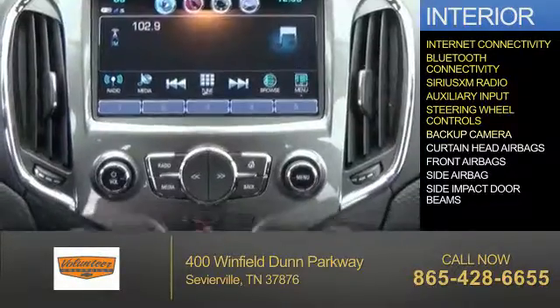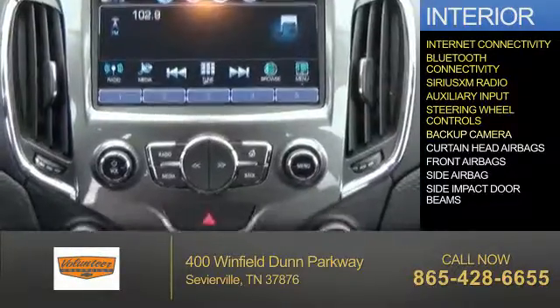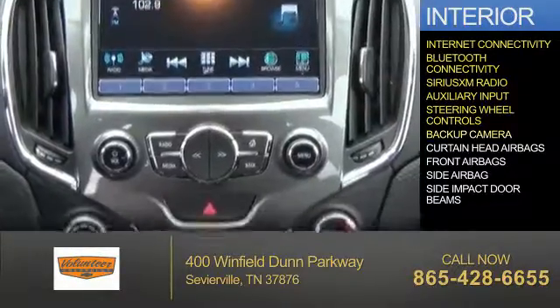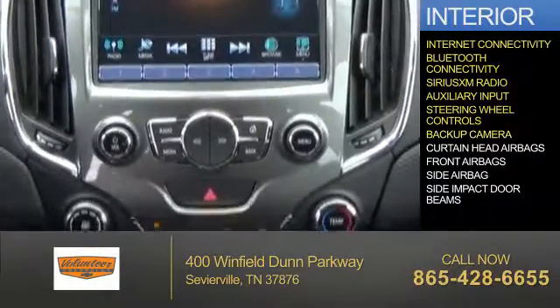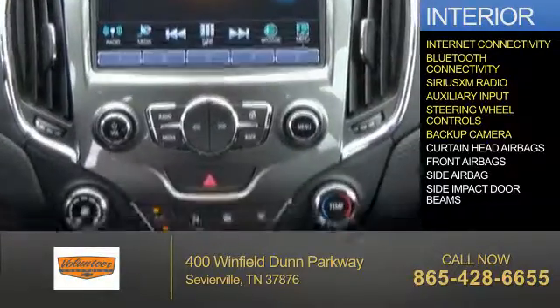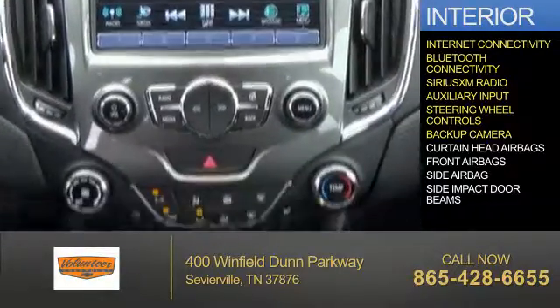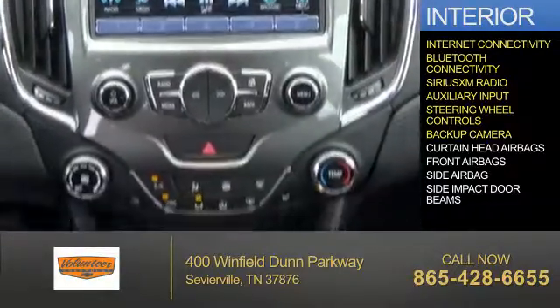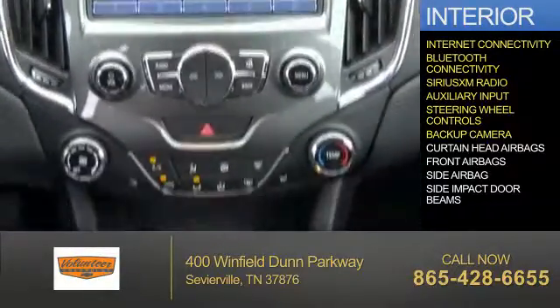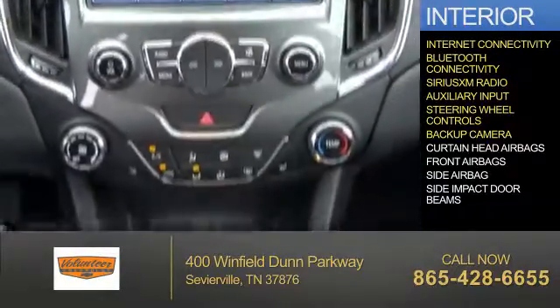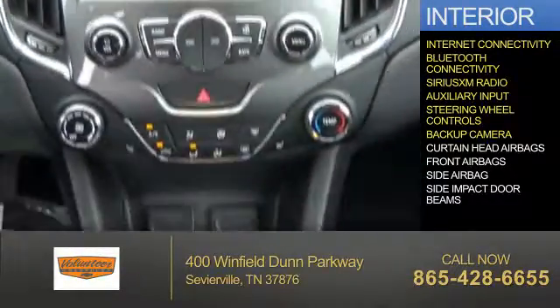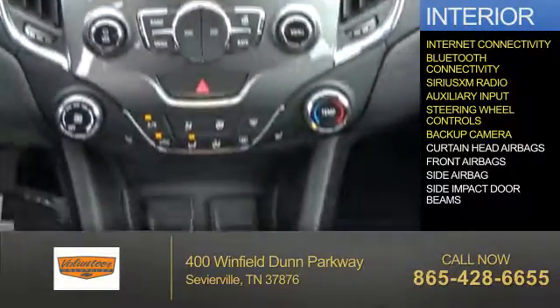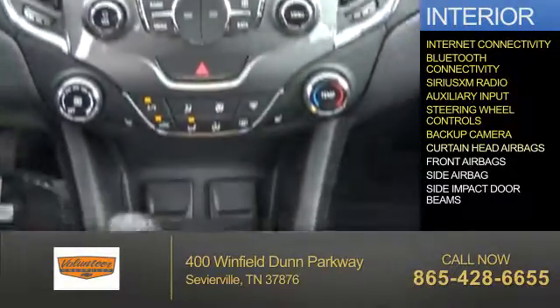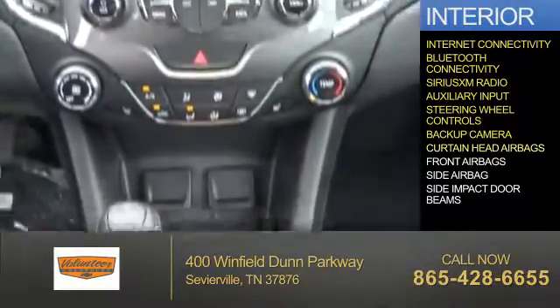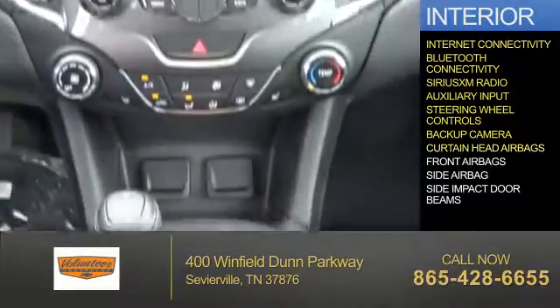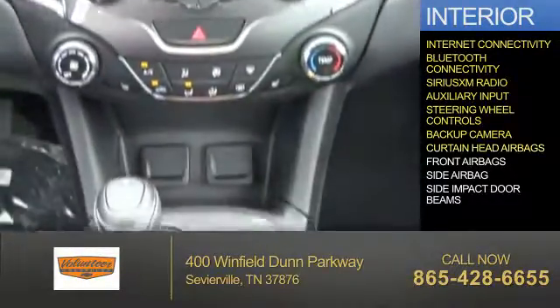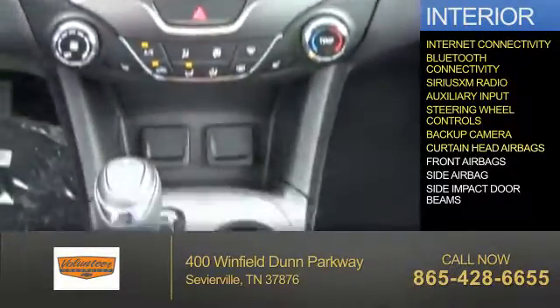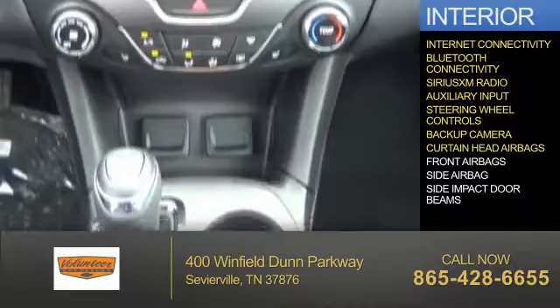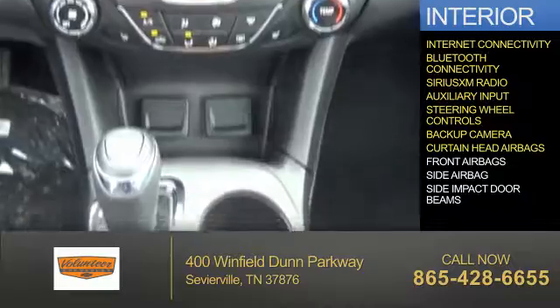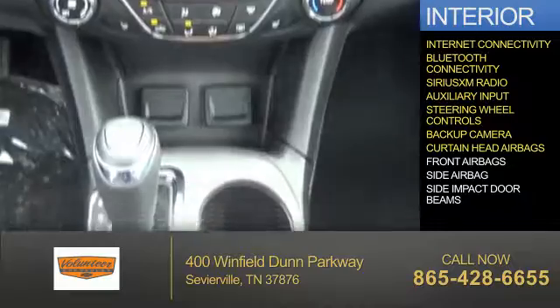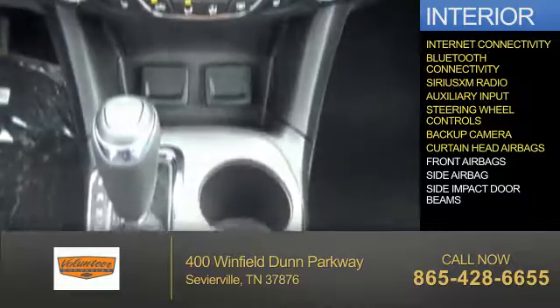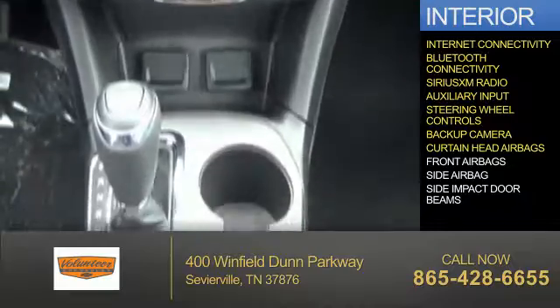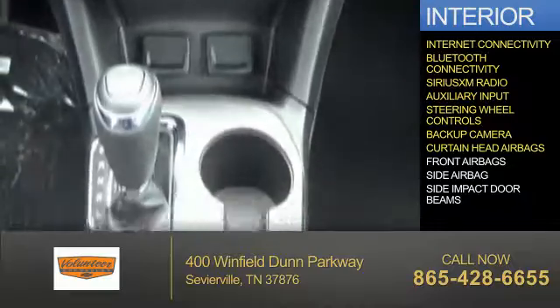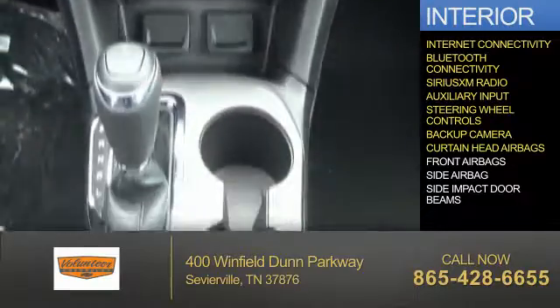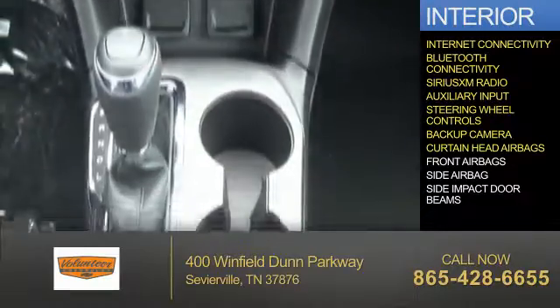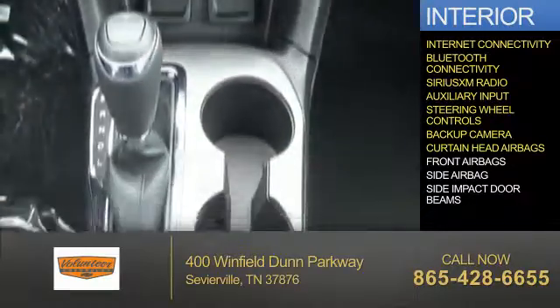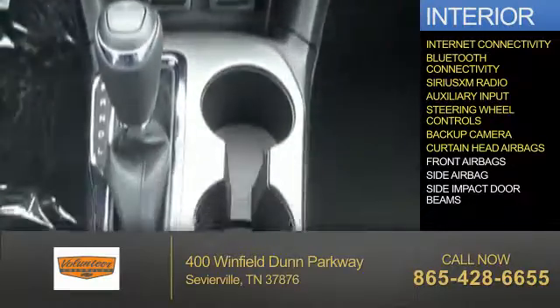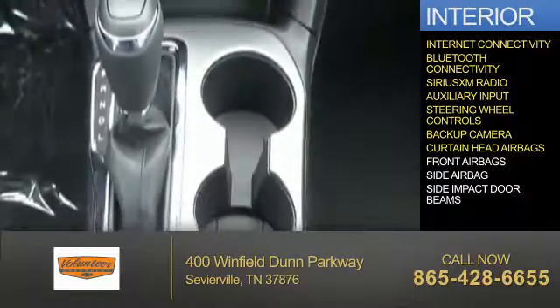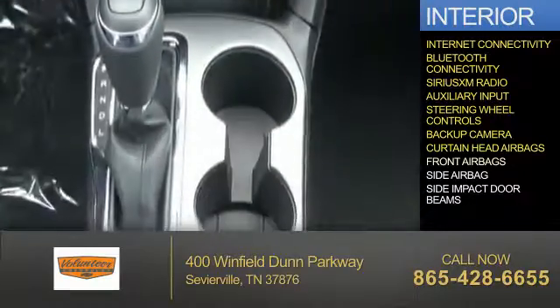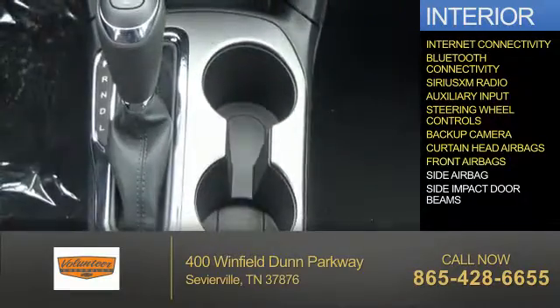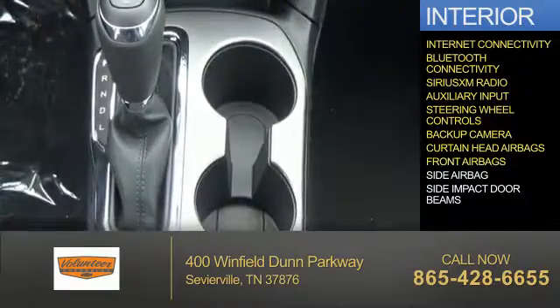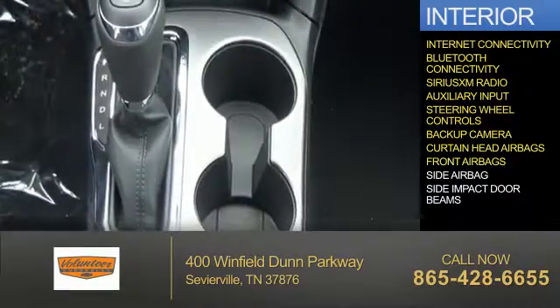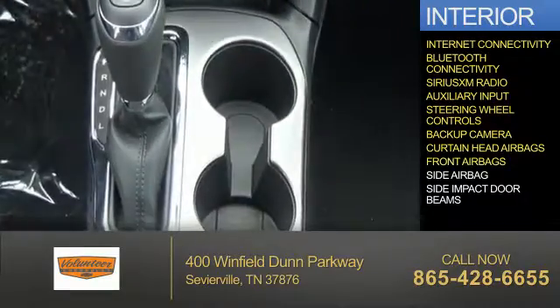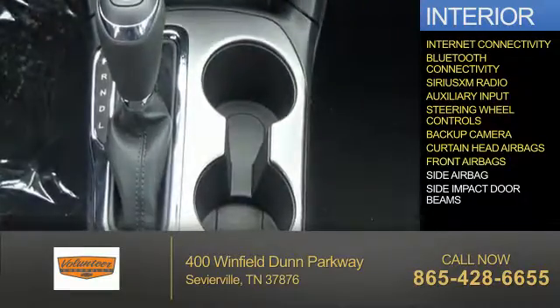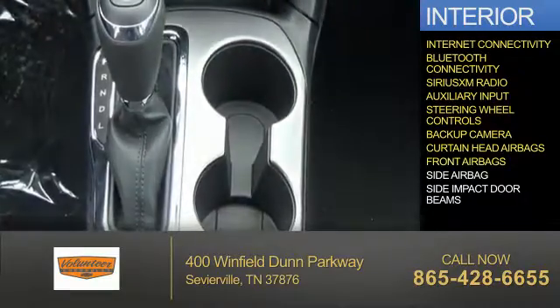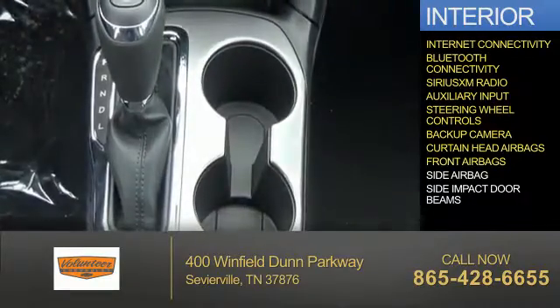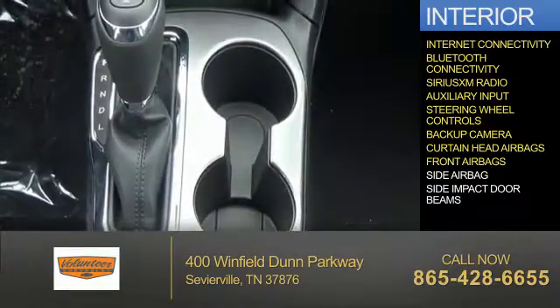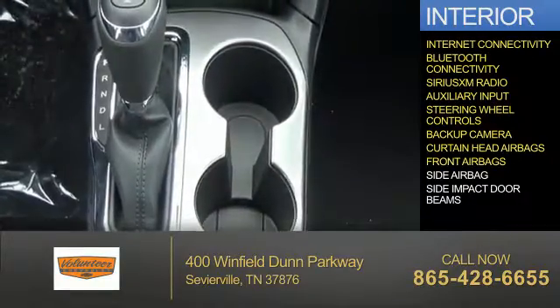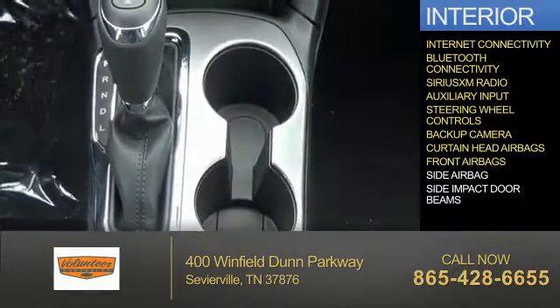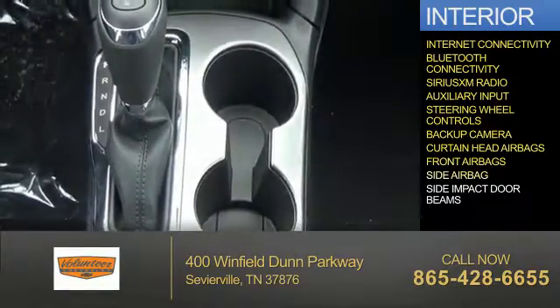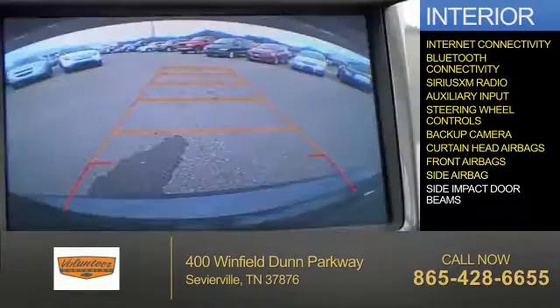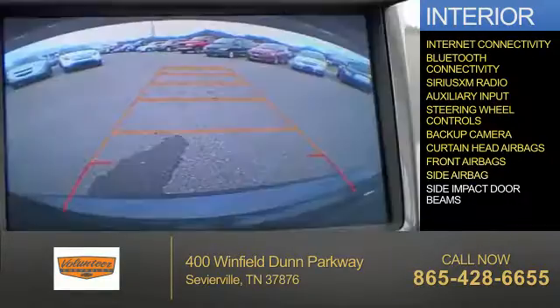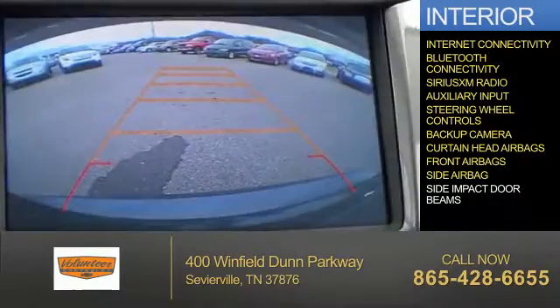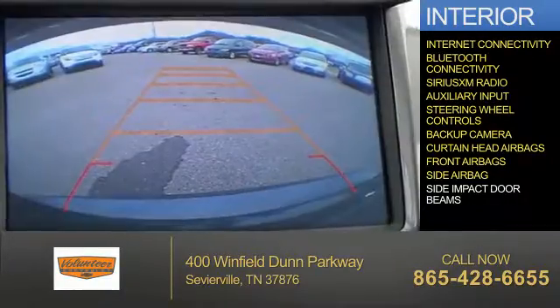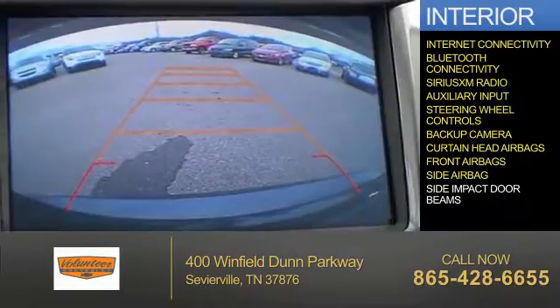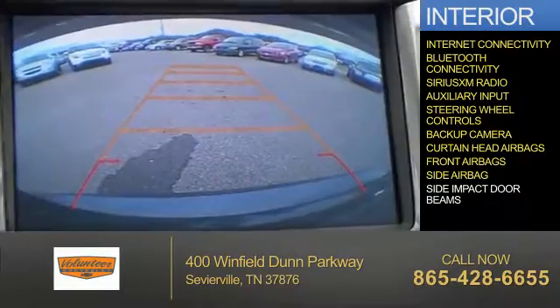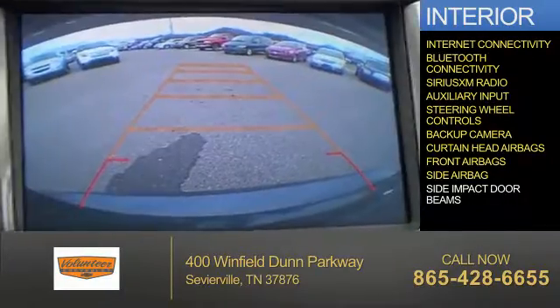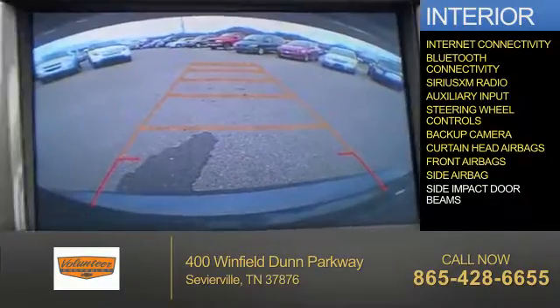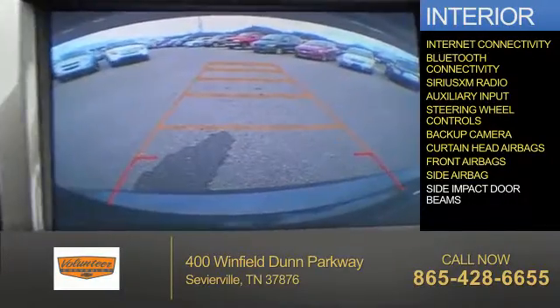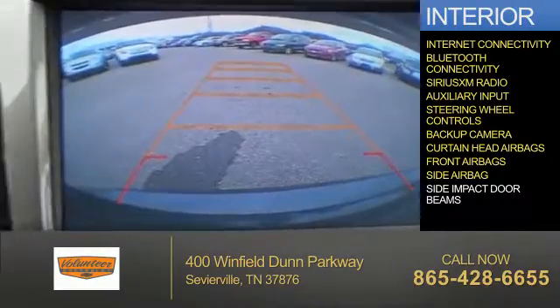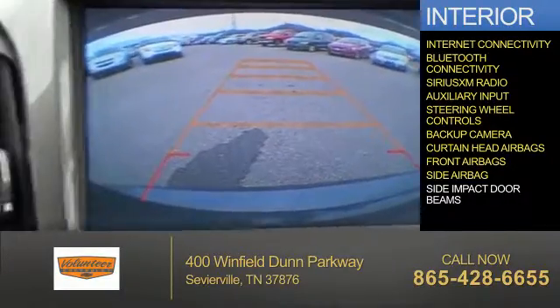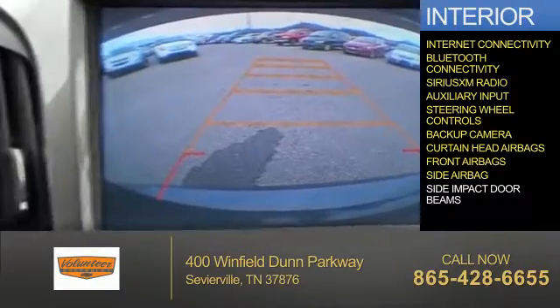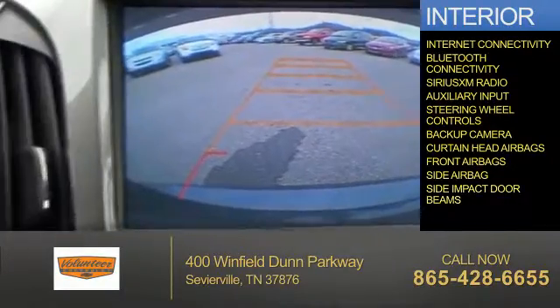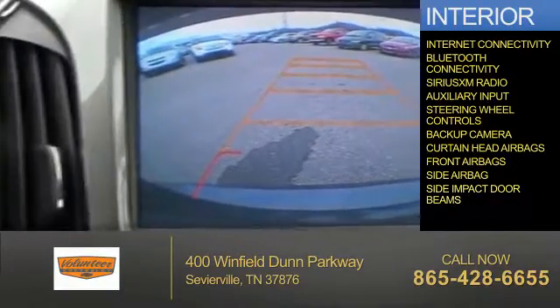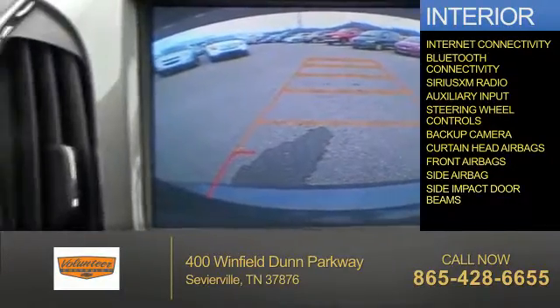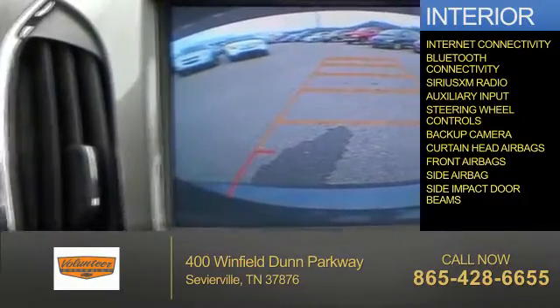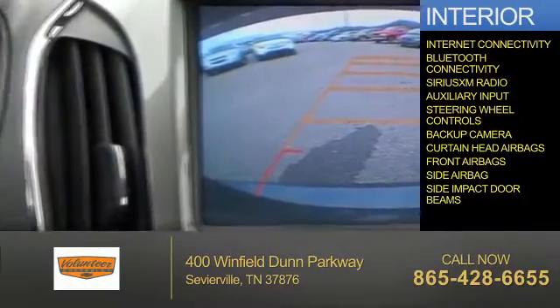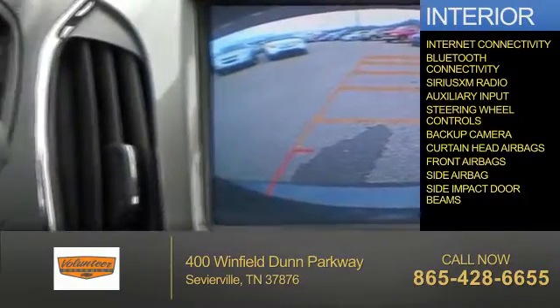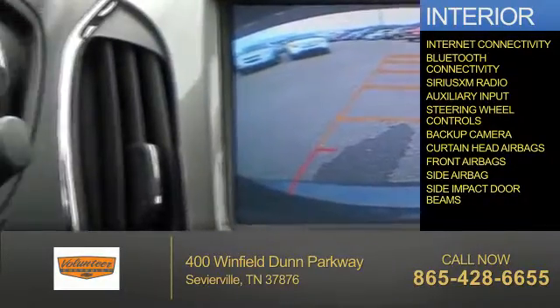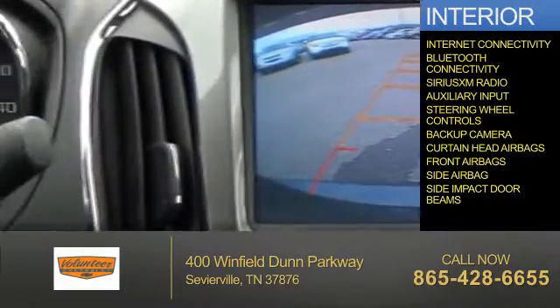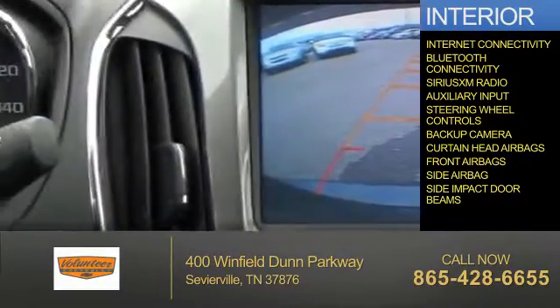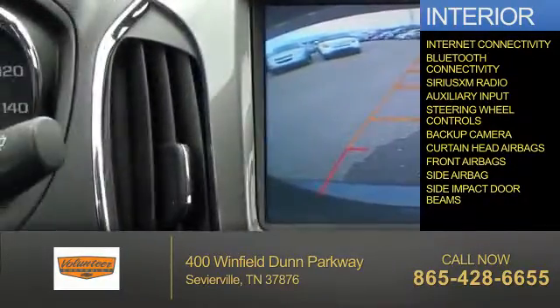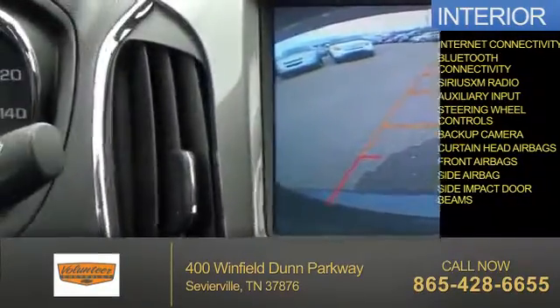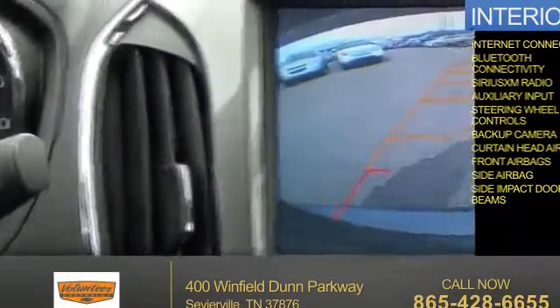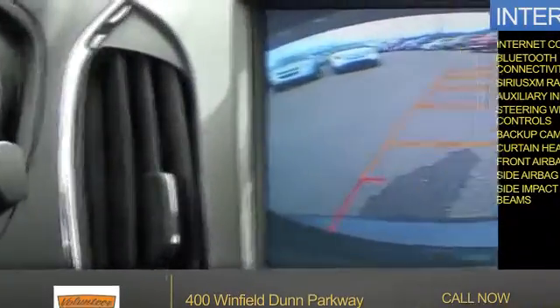Also included are a backup camera, curtain head airbags, front airbags, side airbags, and side impact door beams.